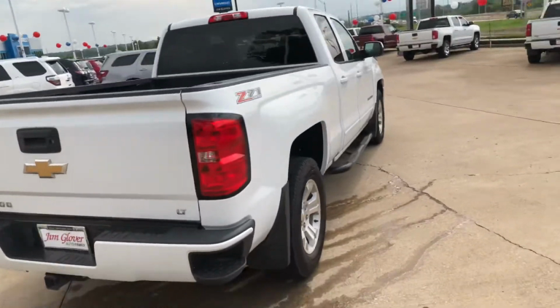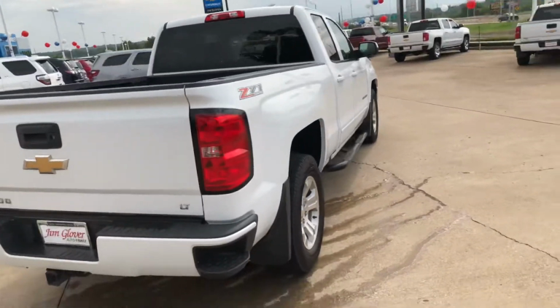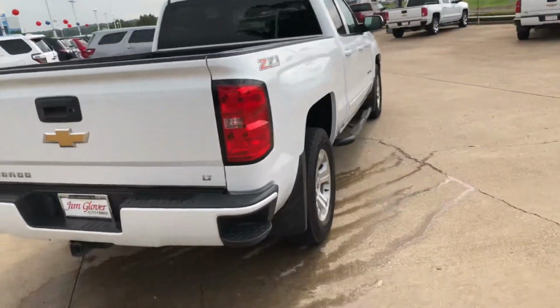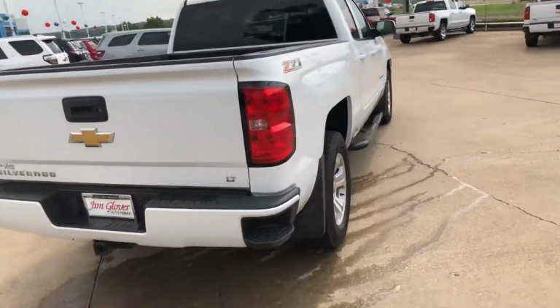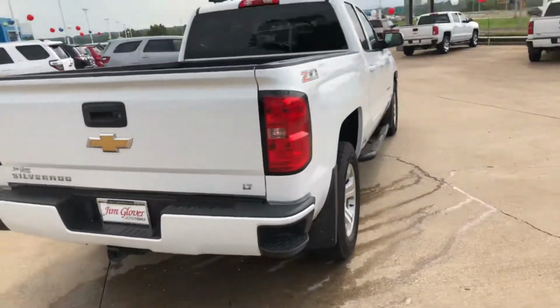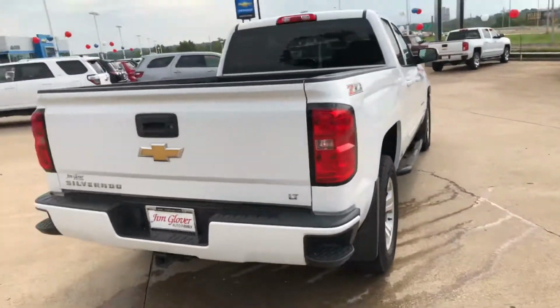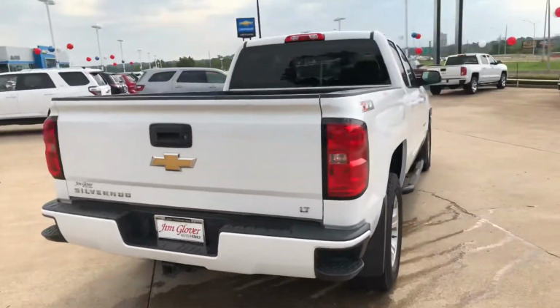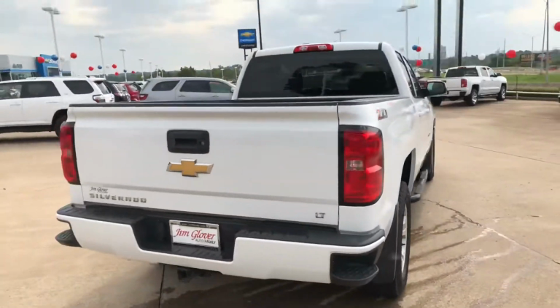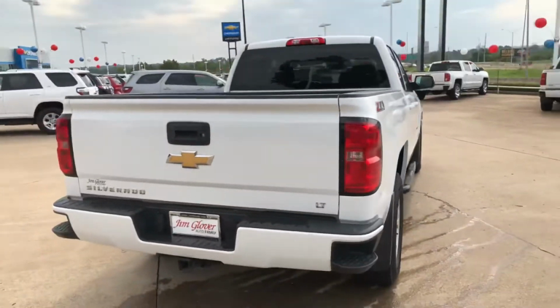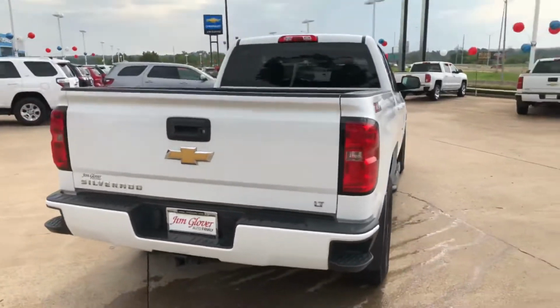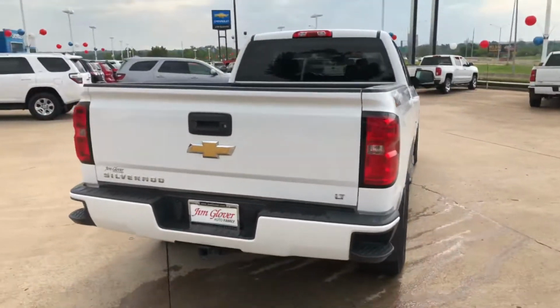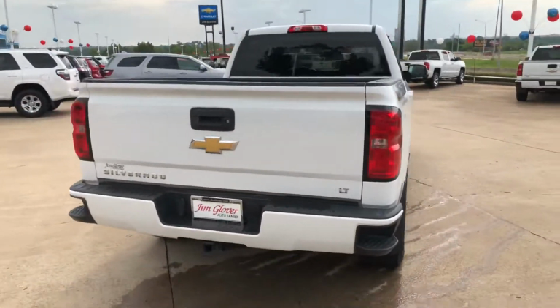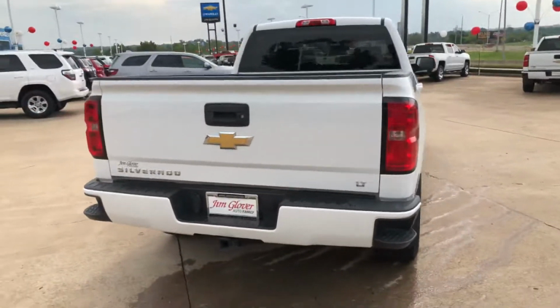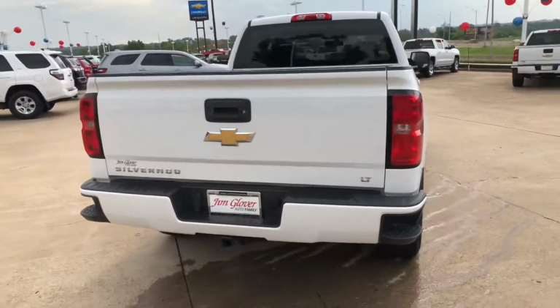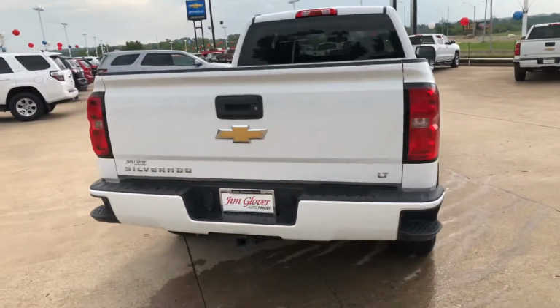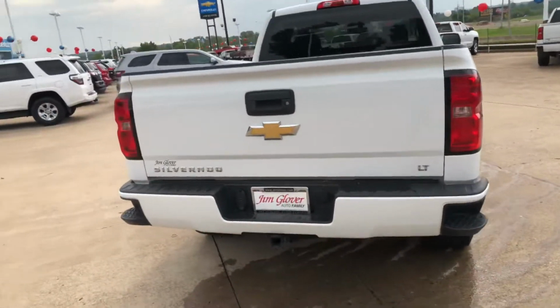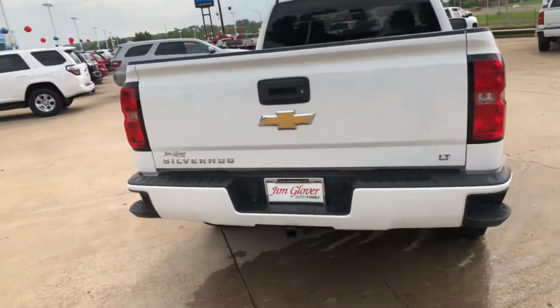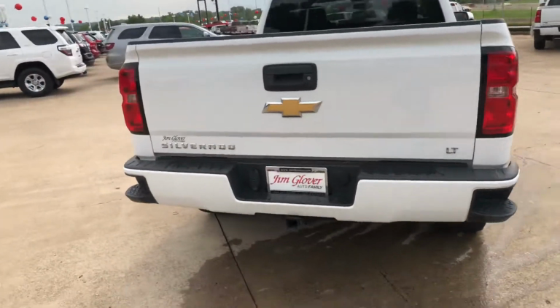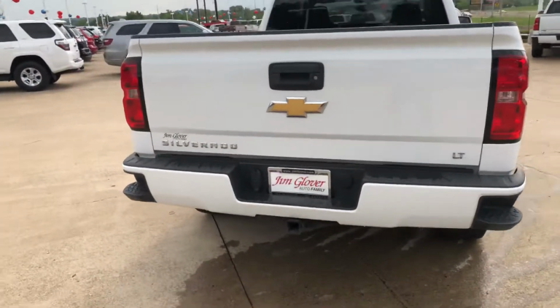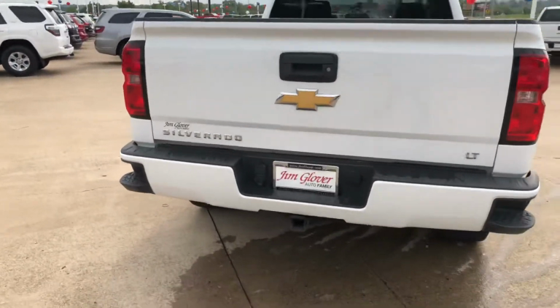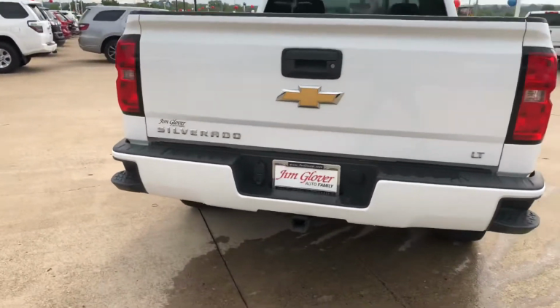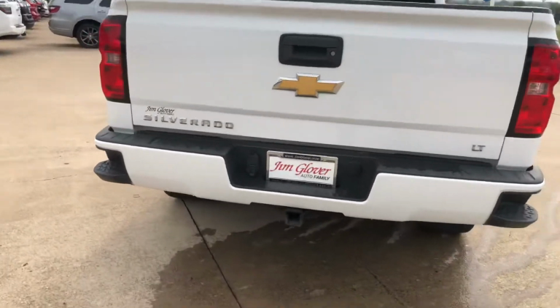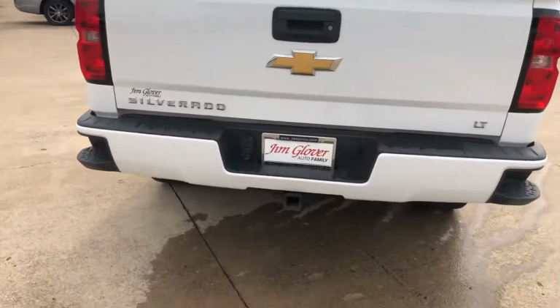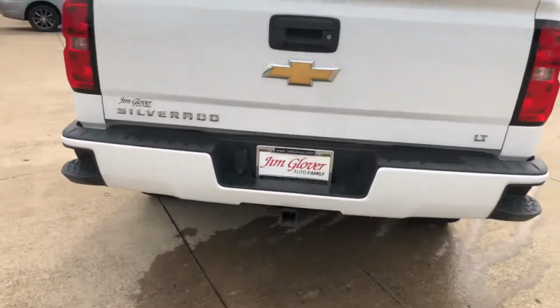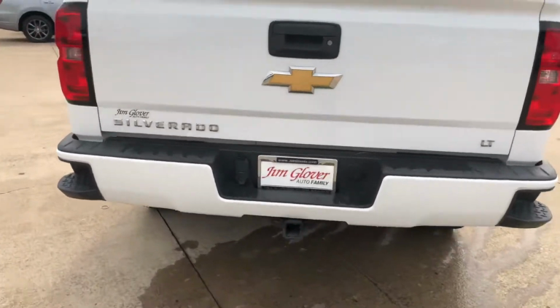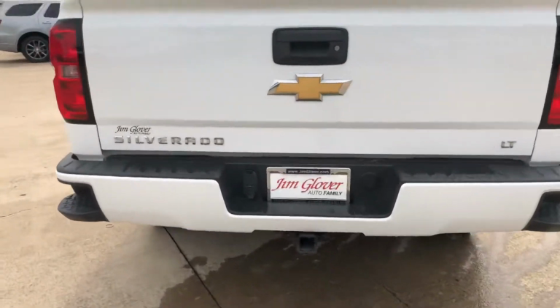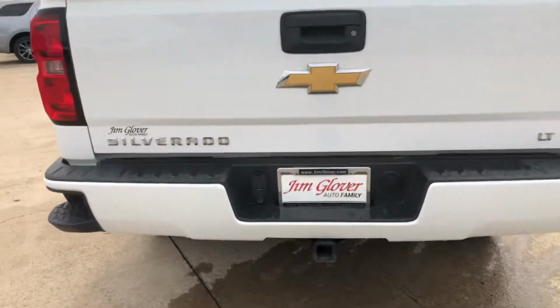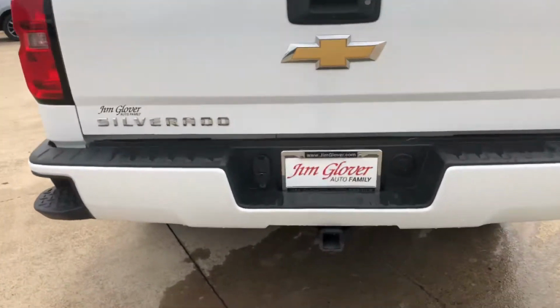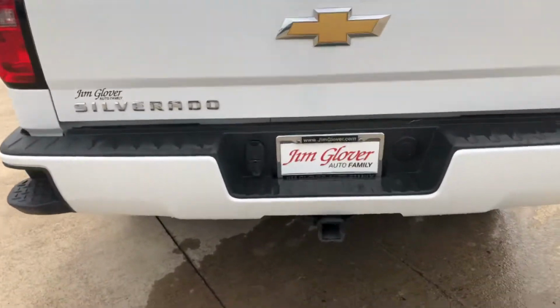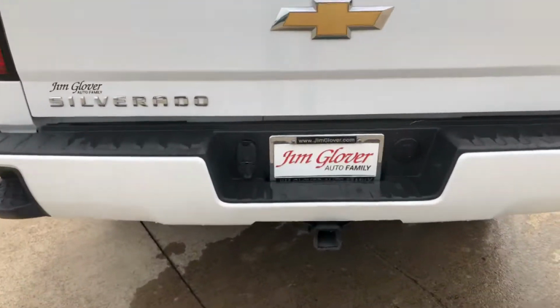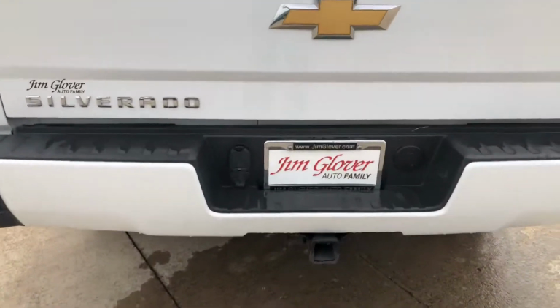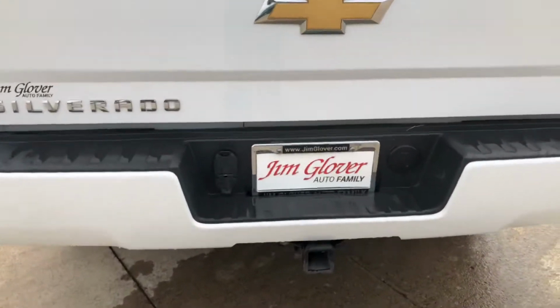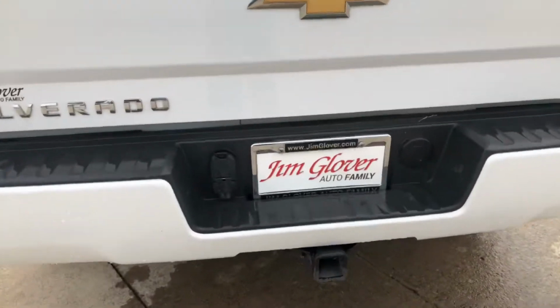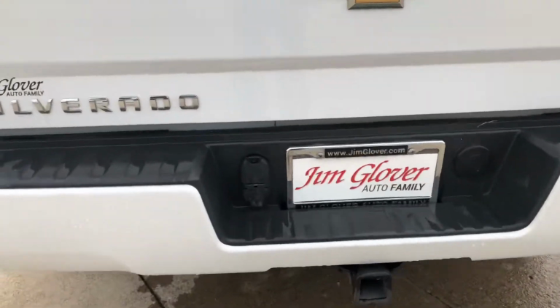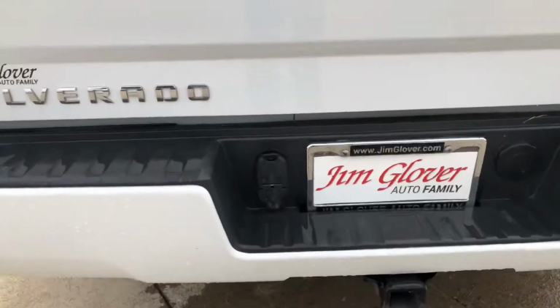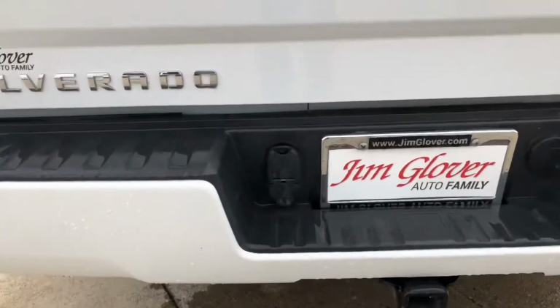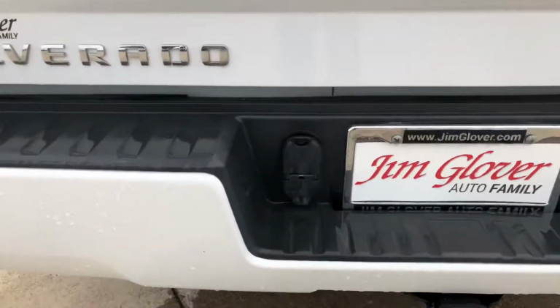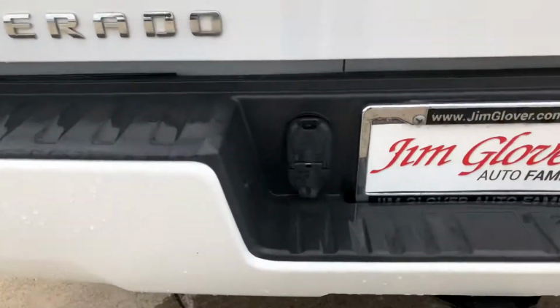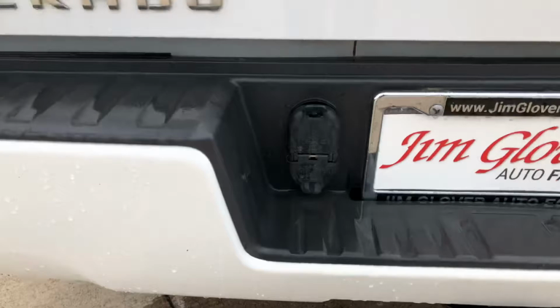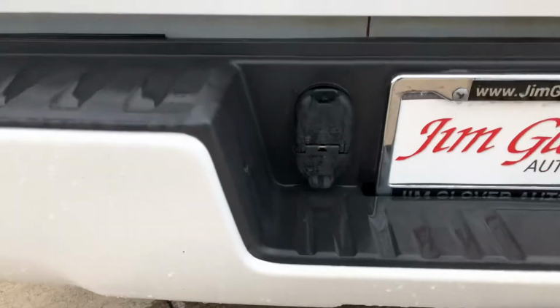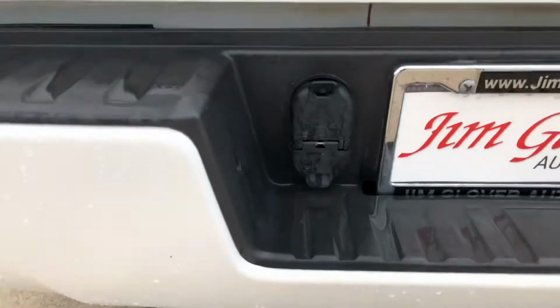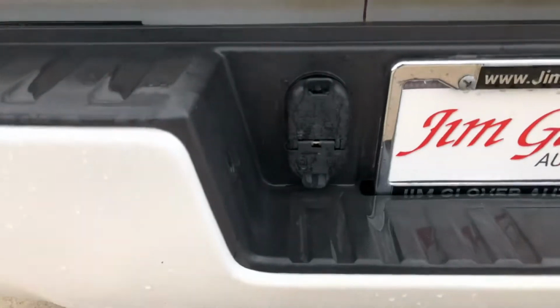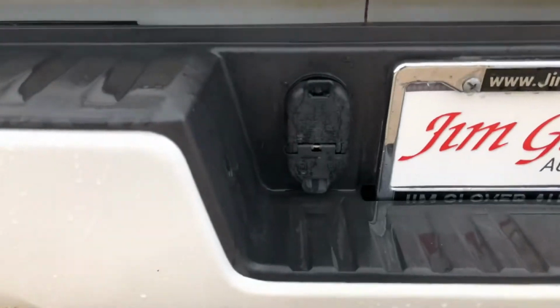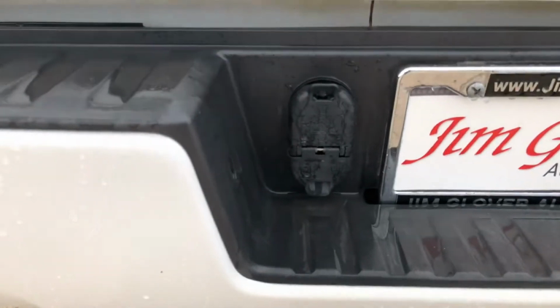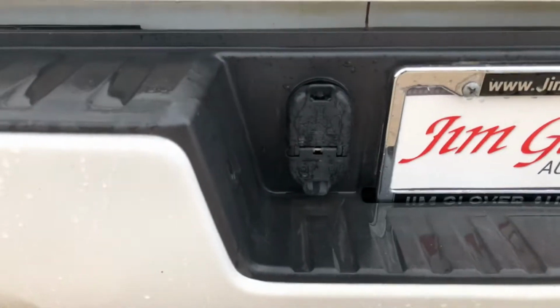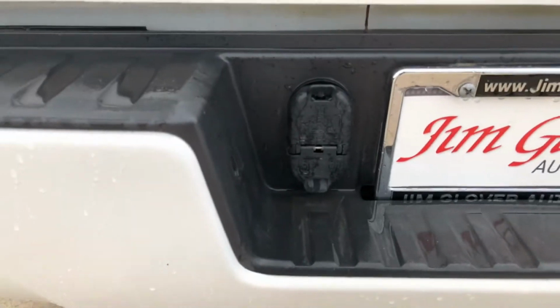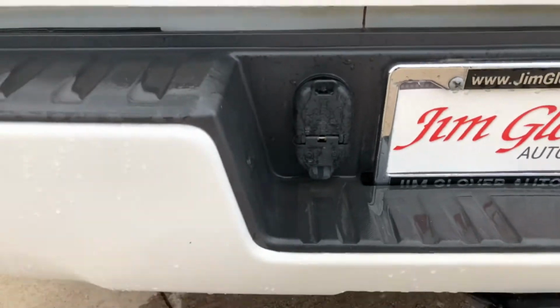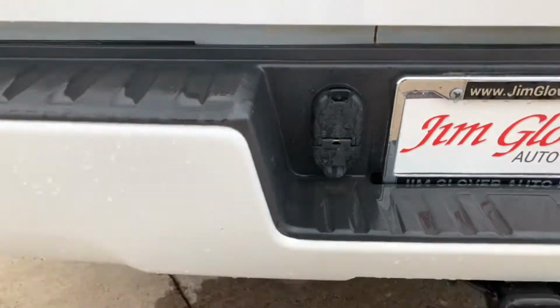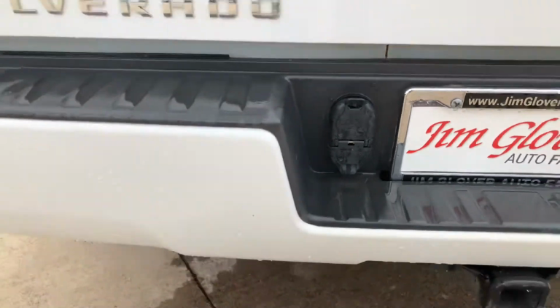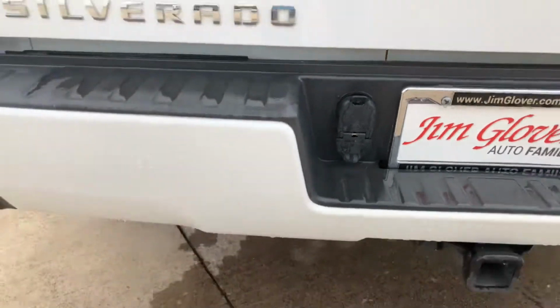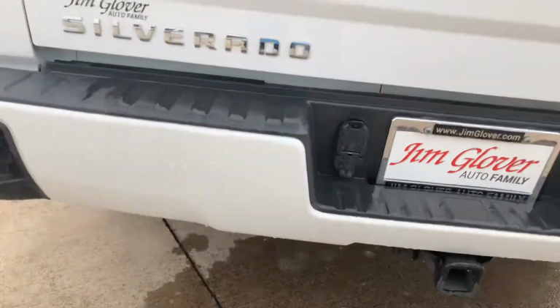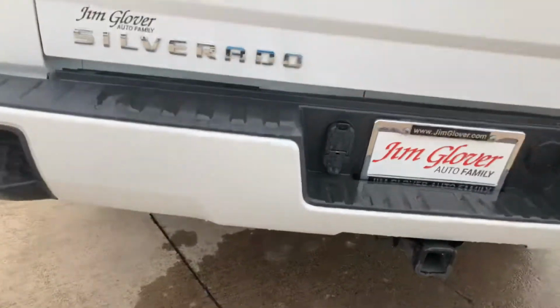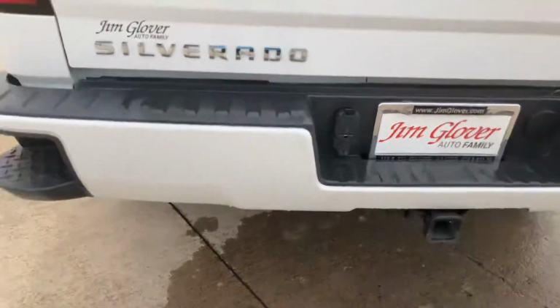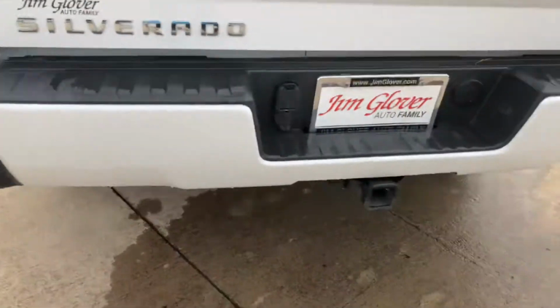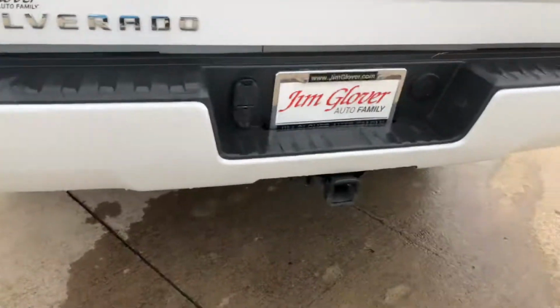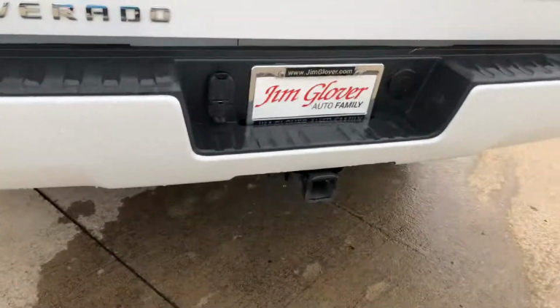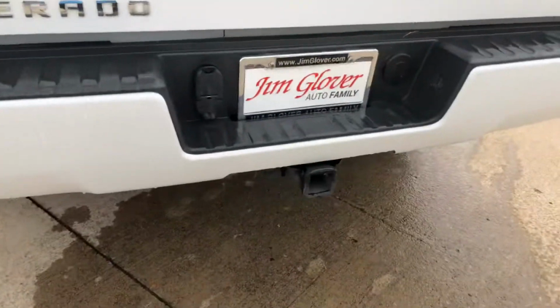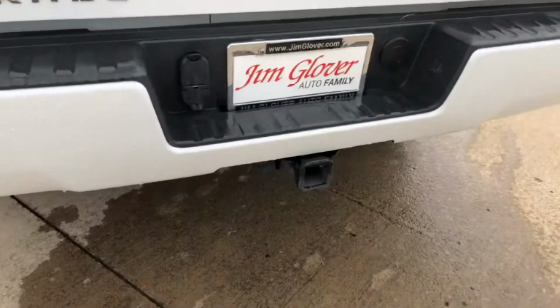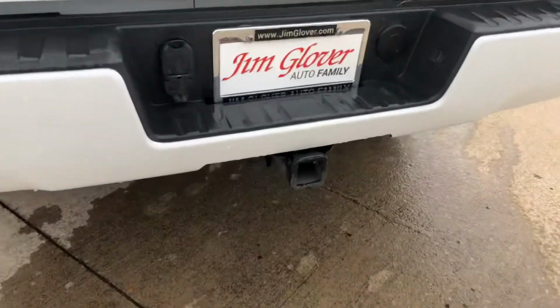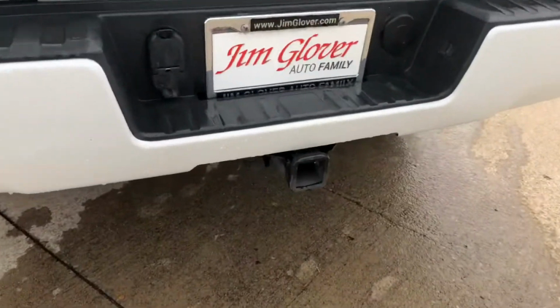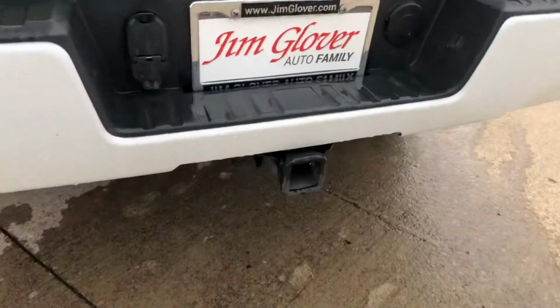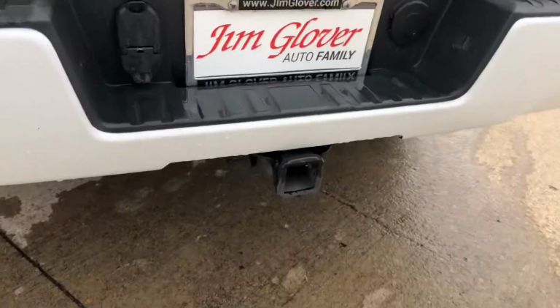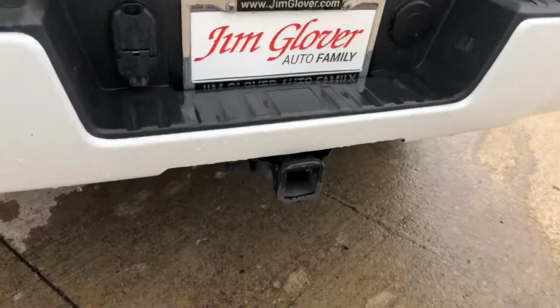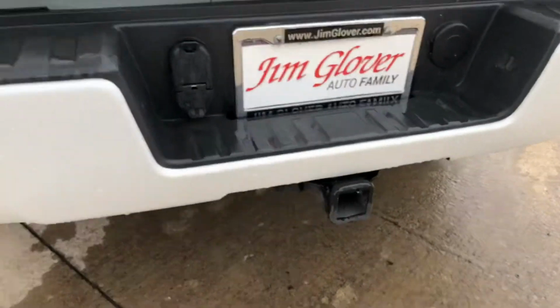The LTZ model comes with a backup cam. It already has your ports for trailering and also the trailering package.